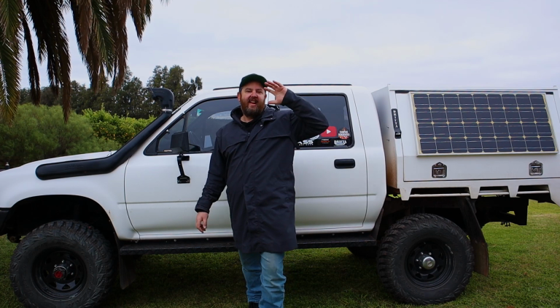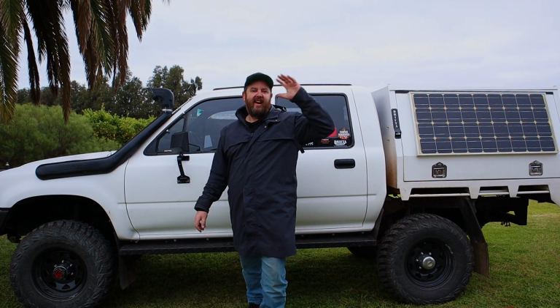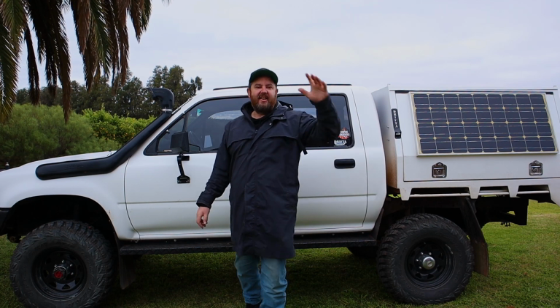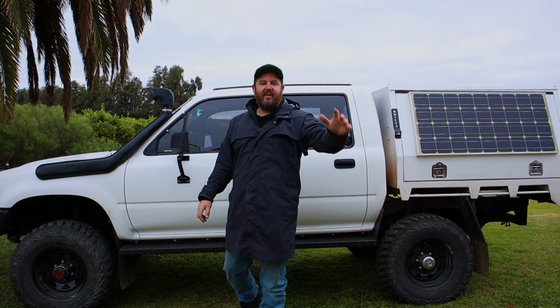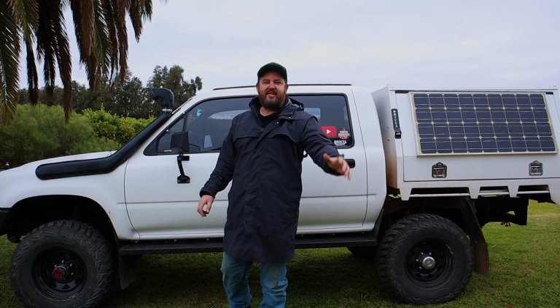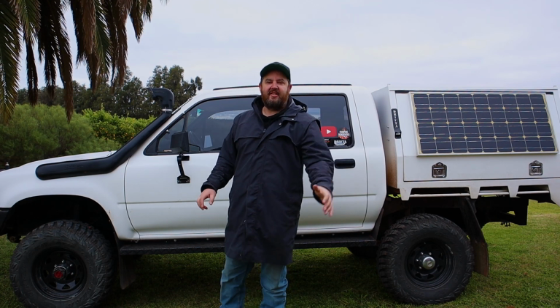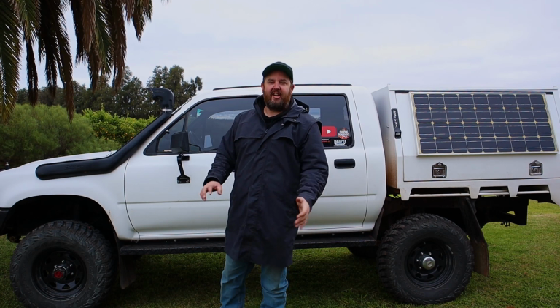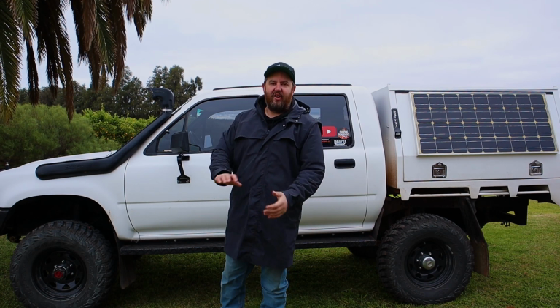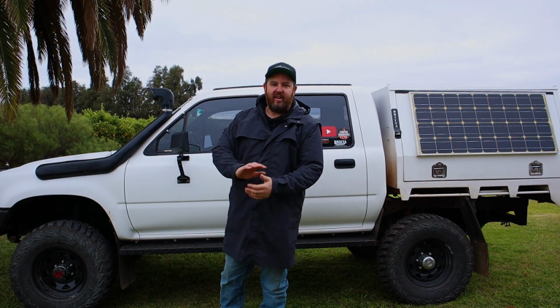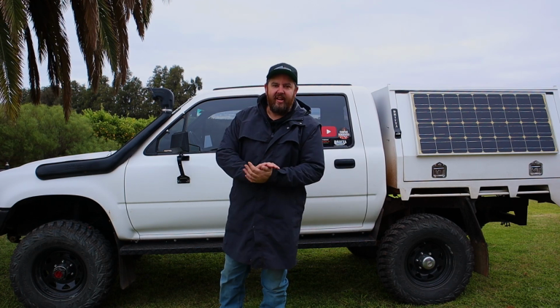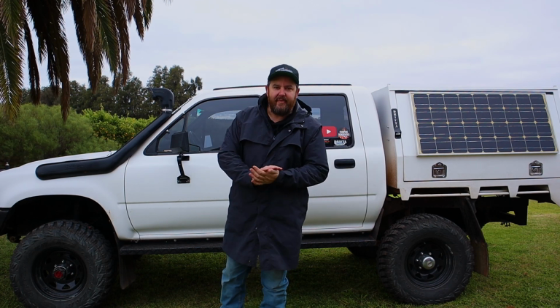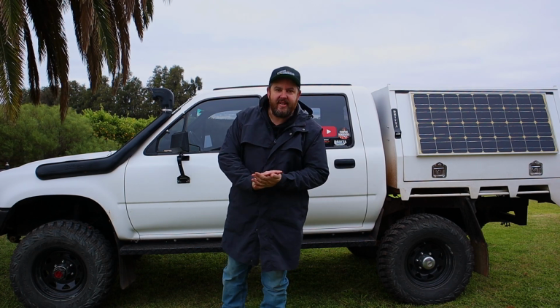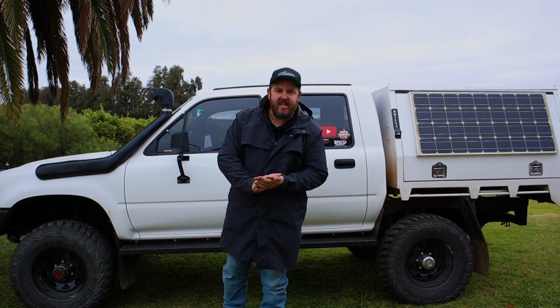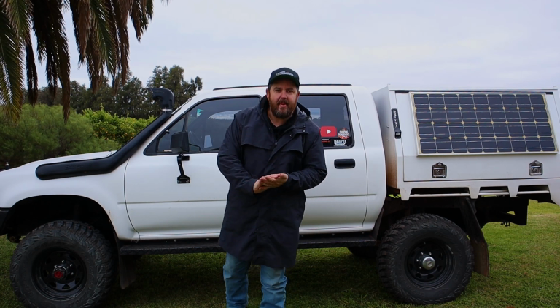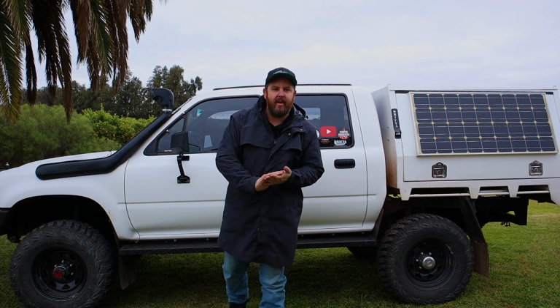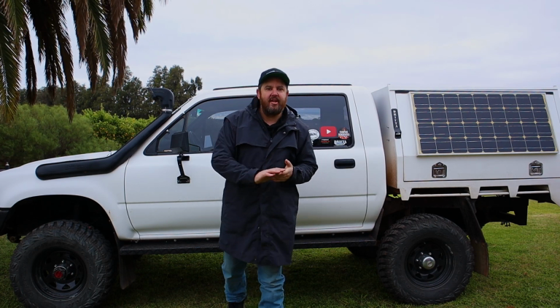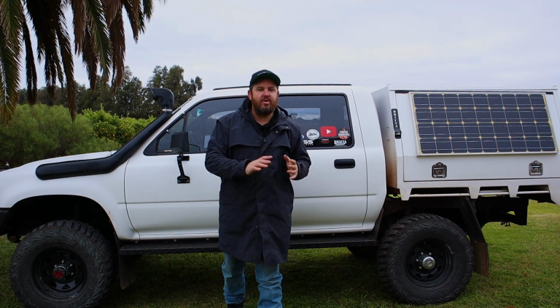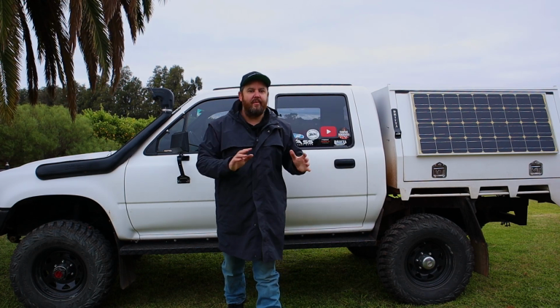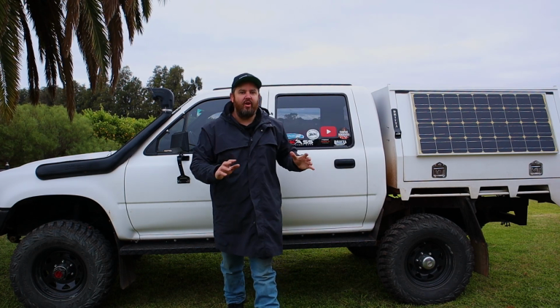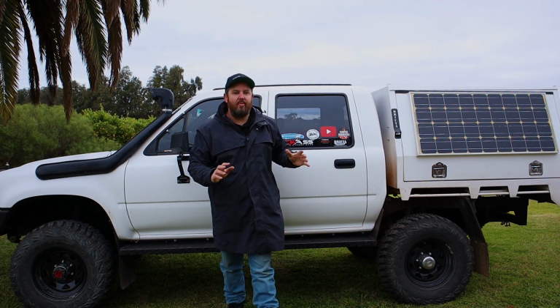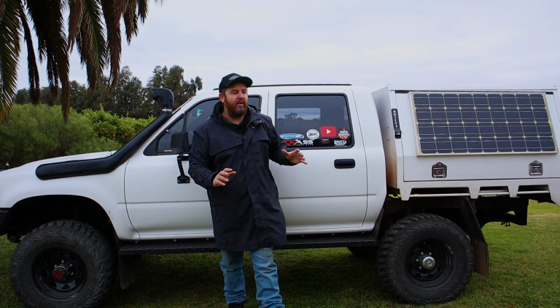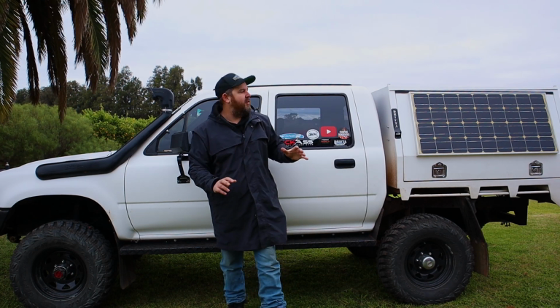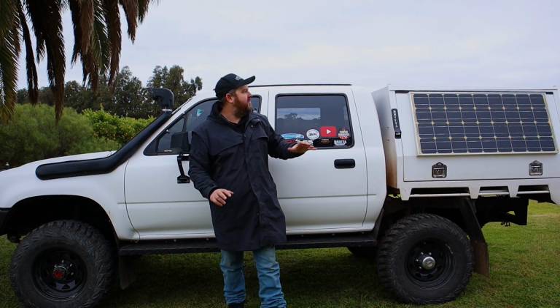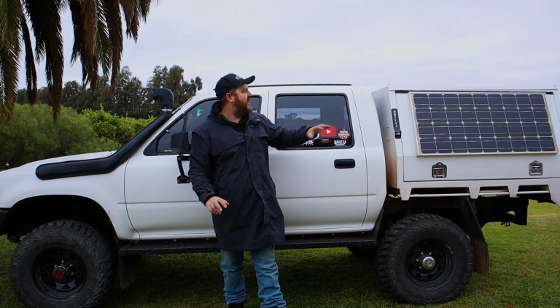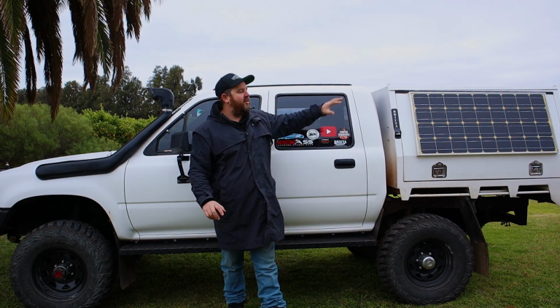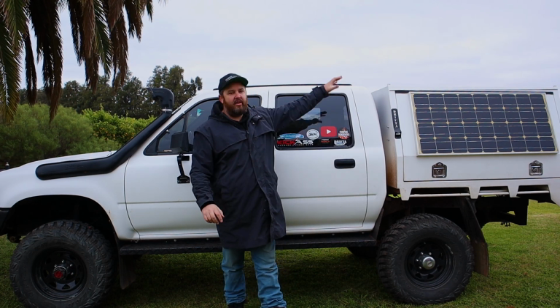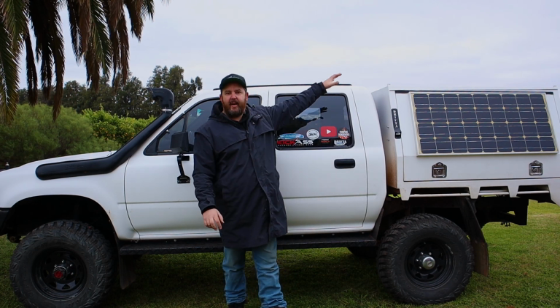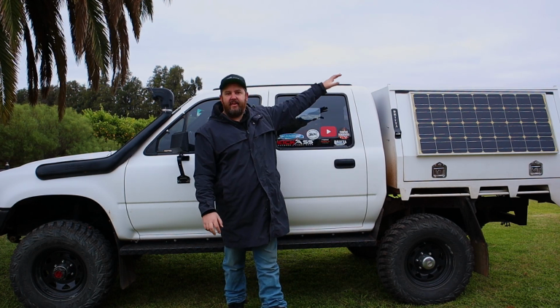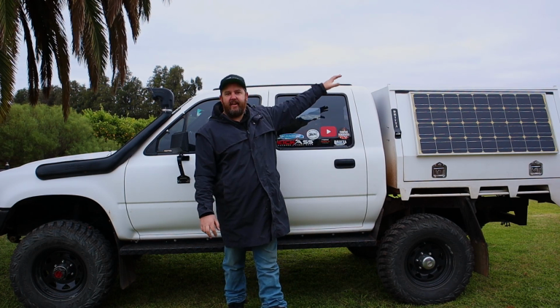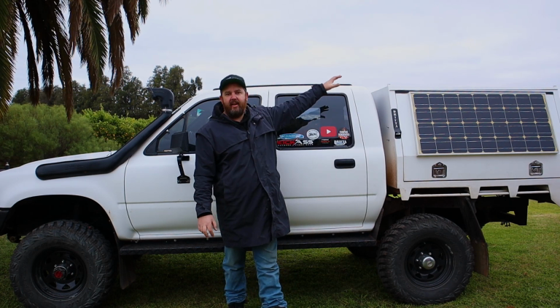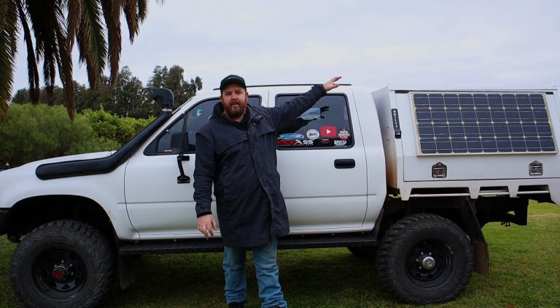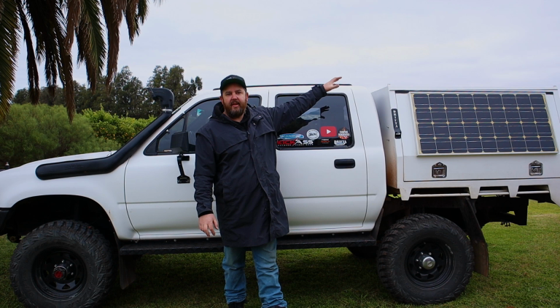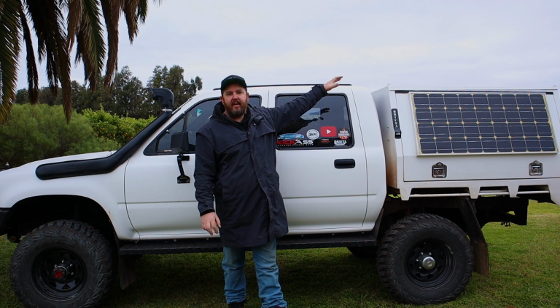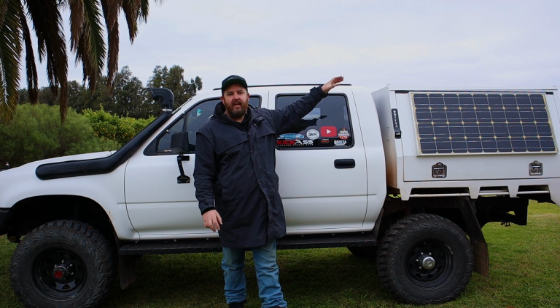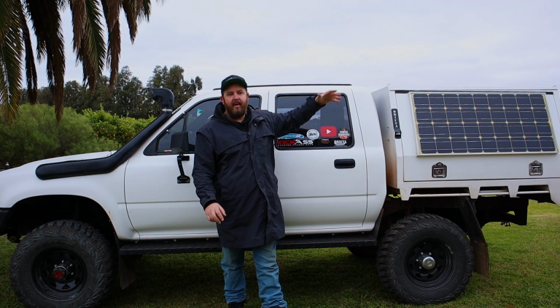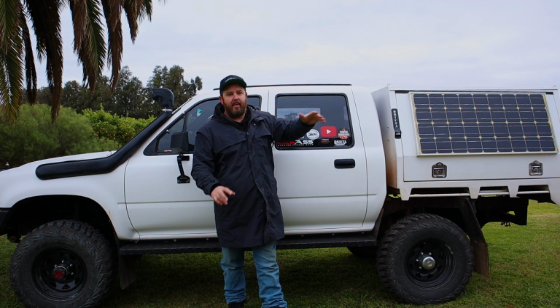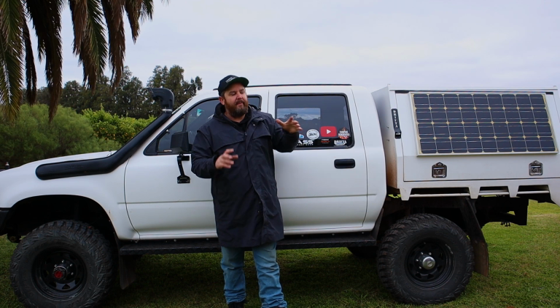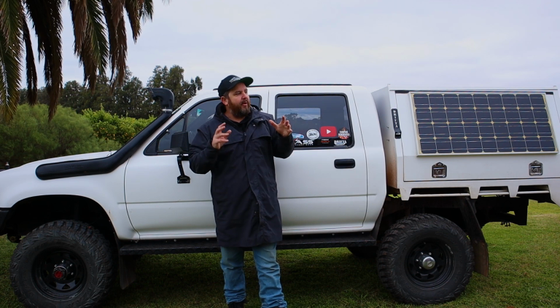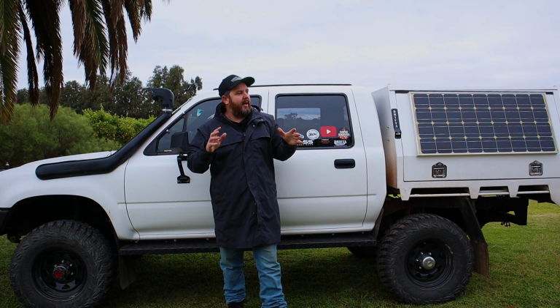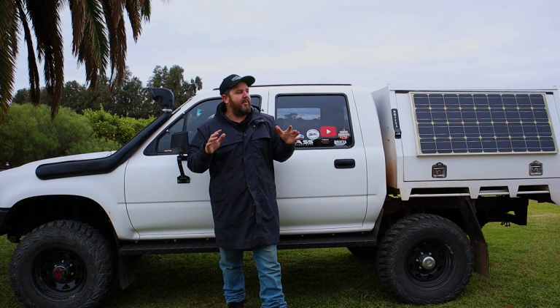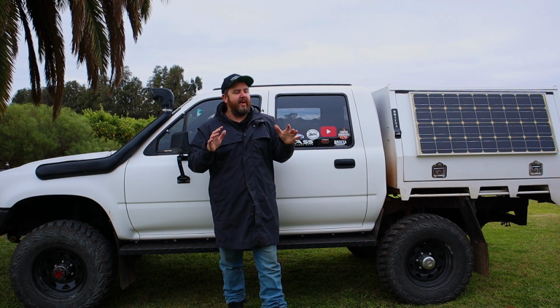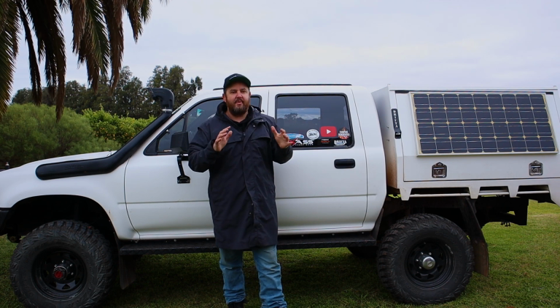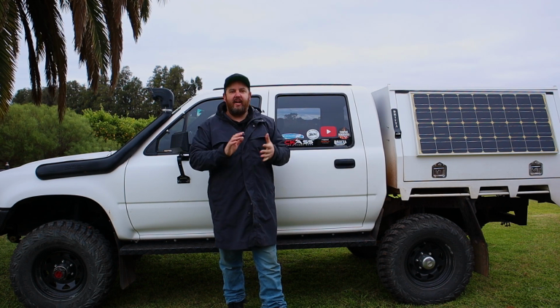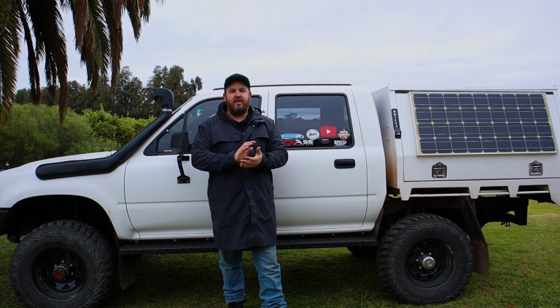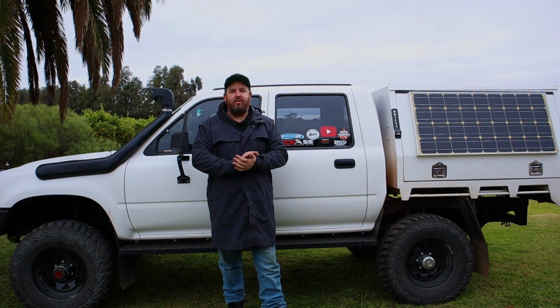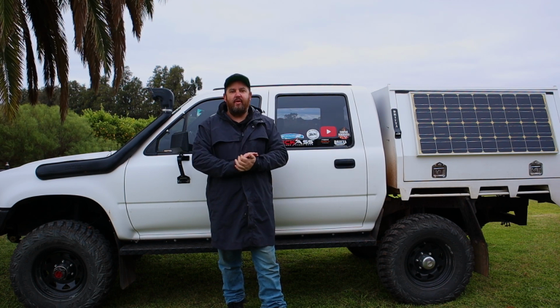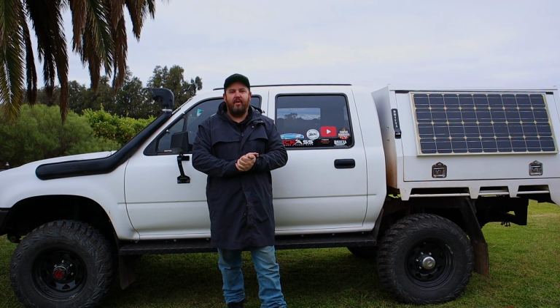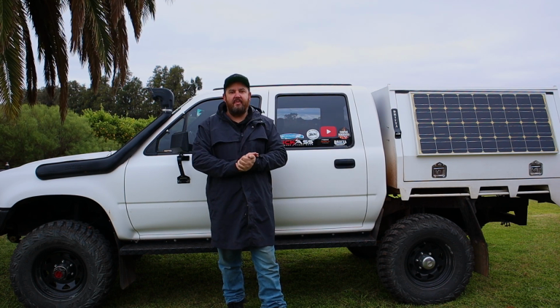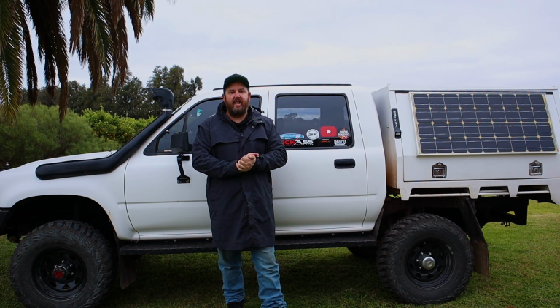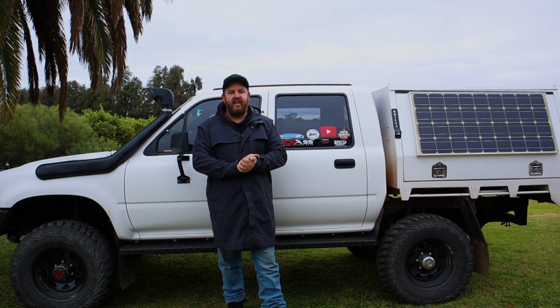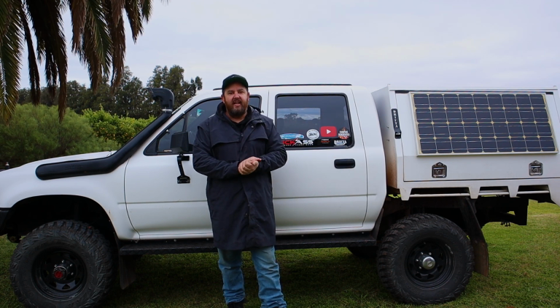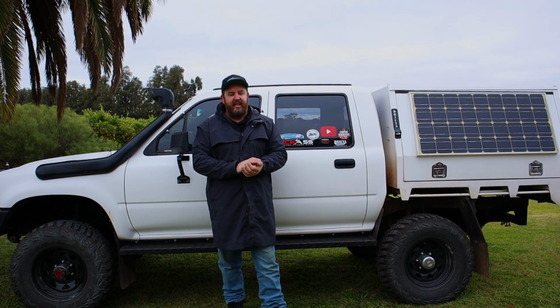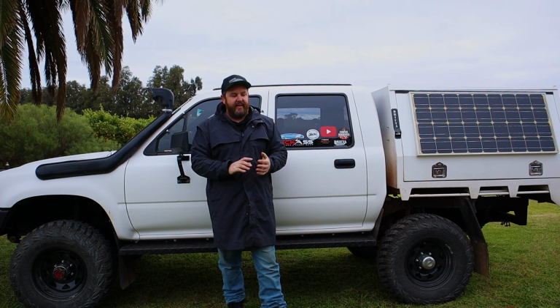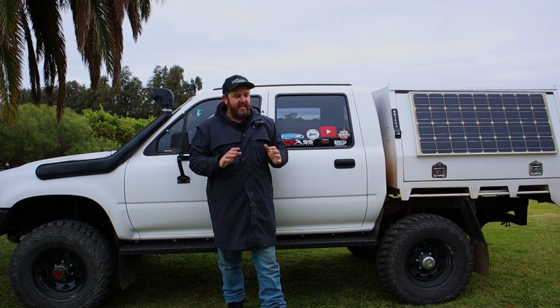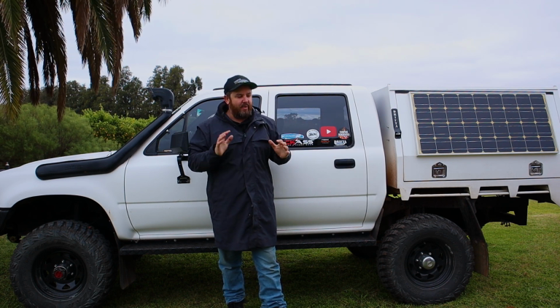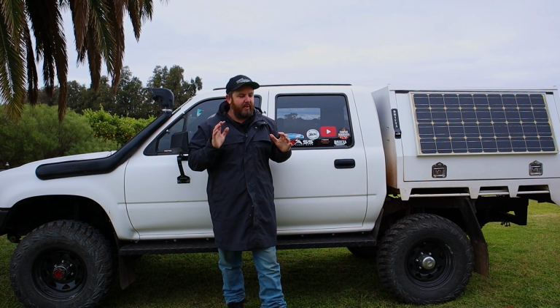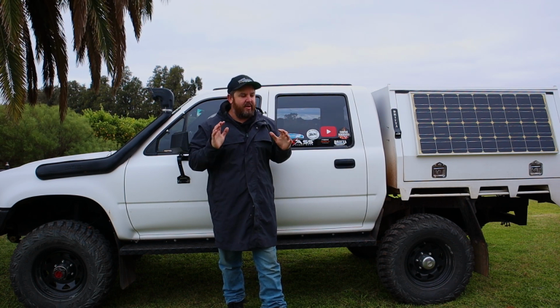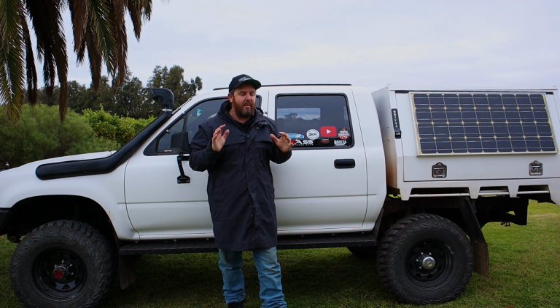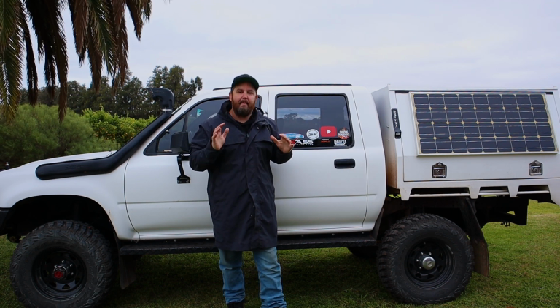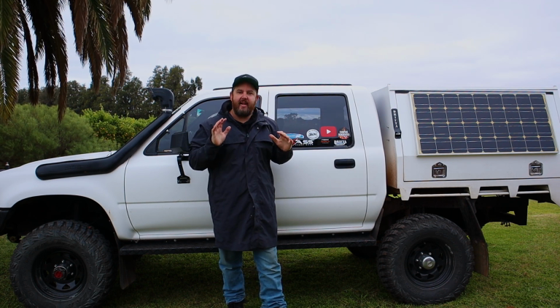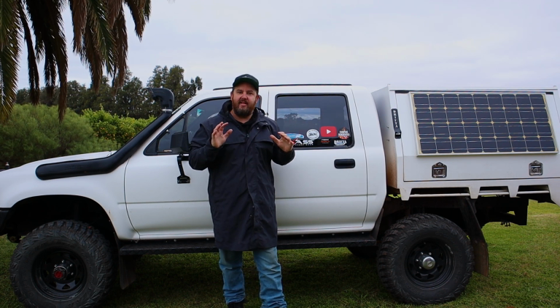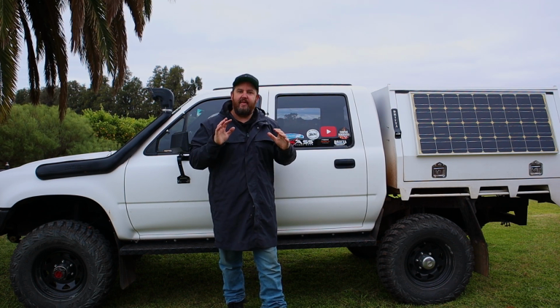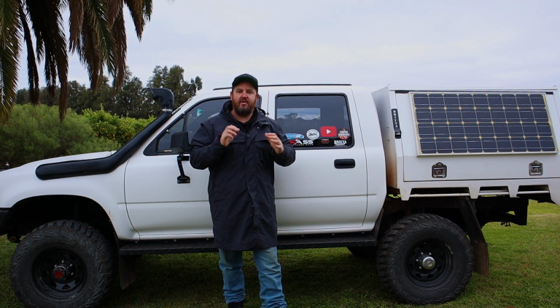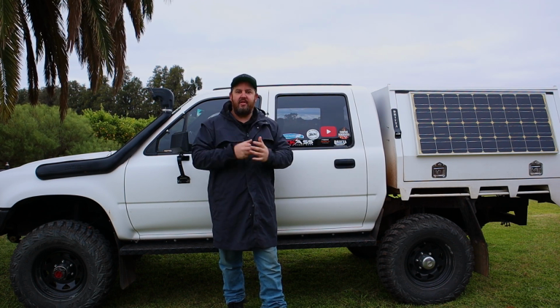Hey guys, how's it going? For years now I've been running a soft top rooftop tent on the back of the canopy there, but I'm finally upgrading to a hardshell rooftop tent — and this is where I ran into a massive issue.